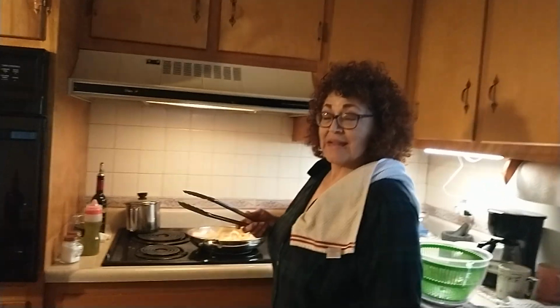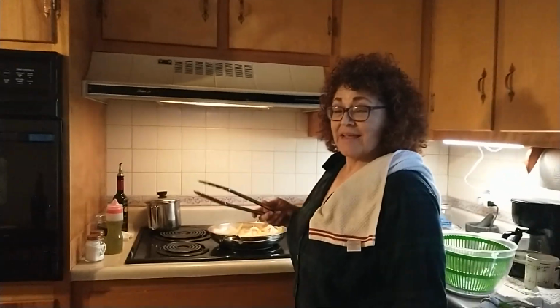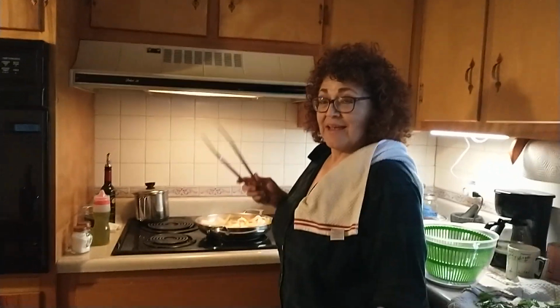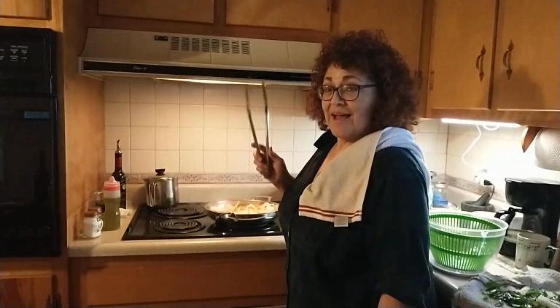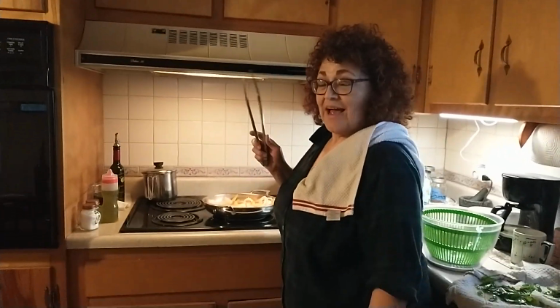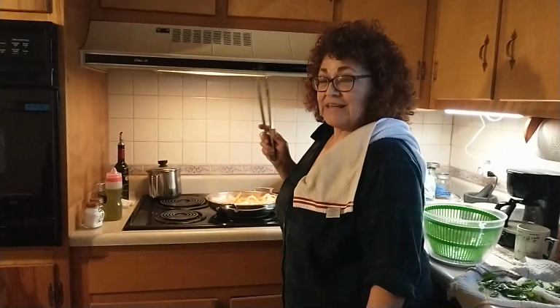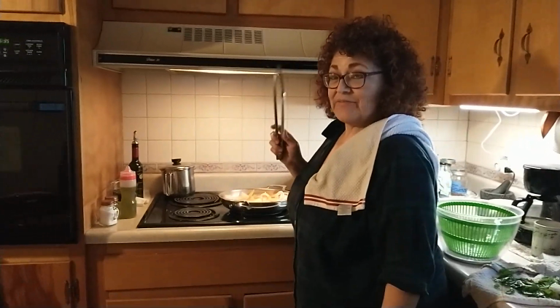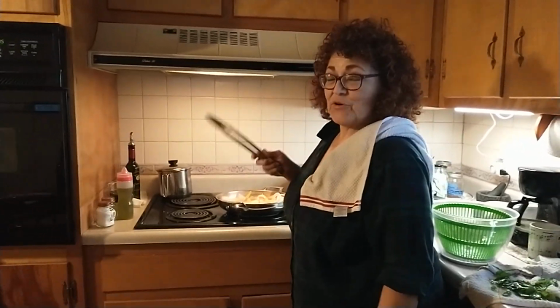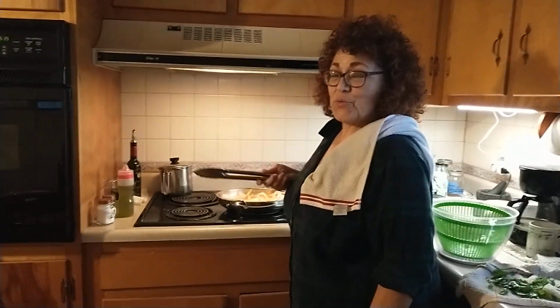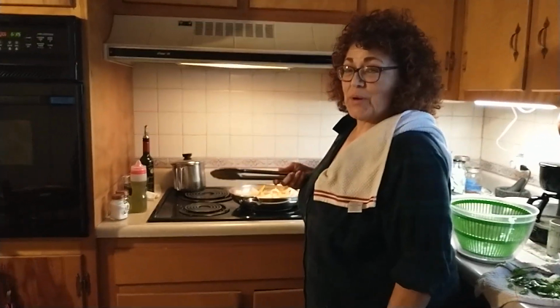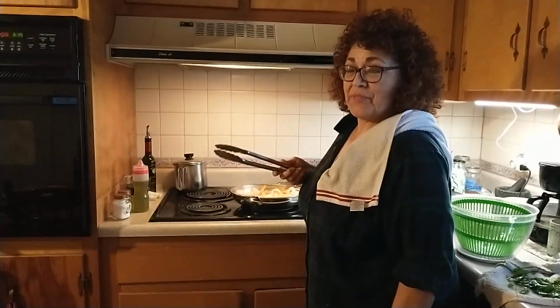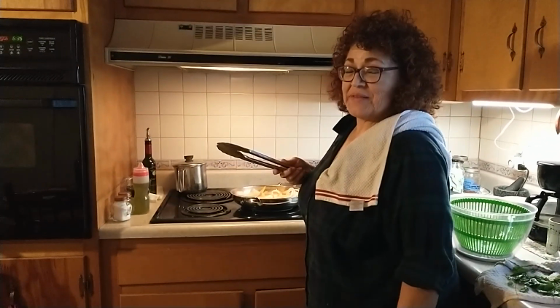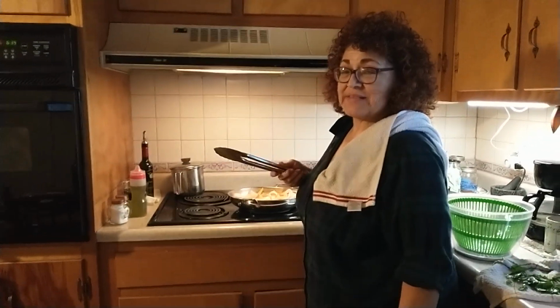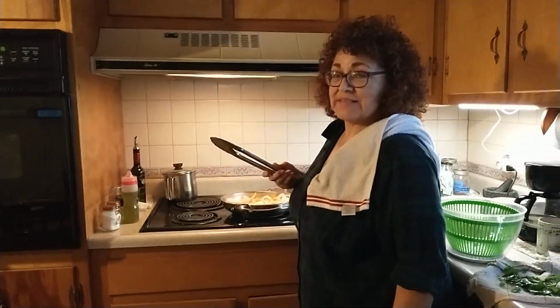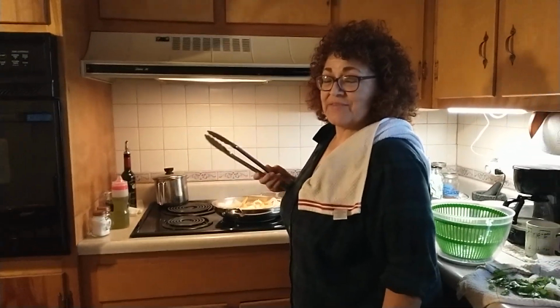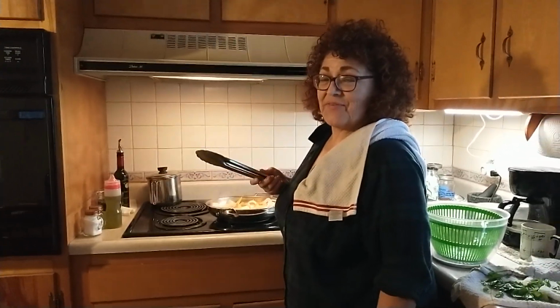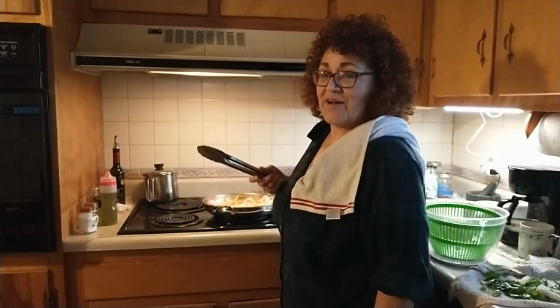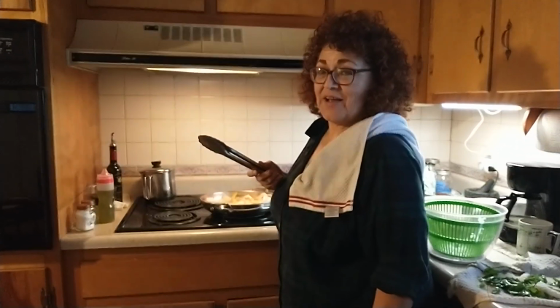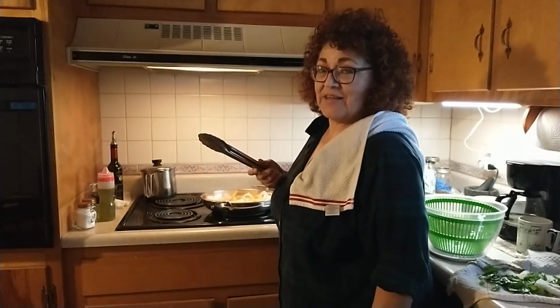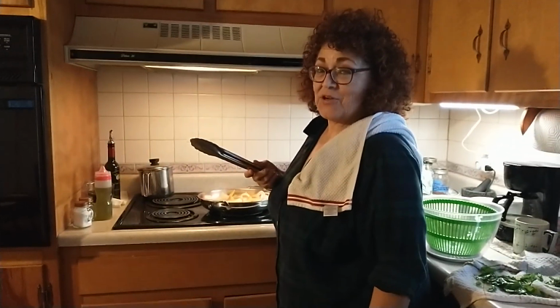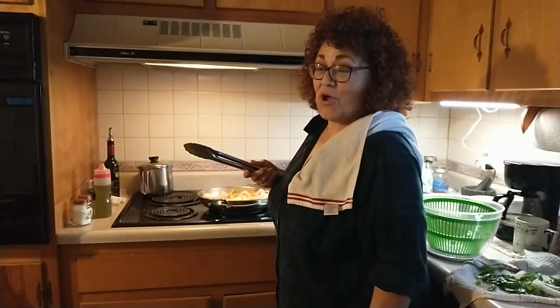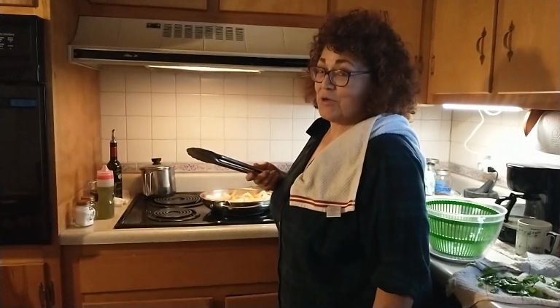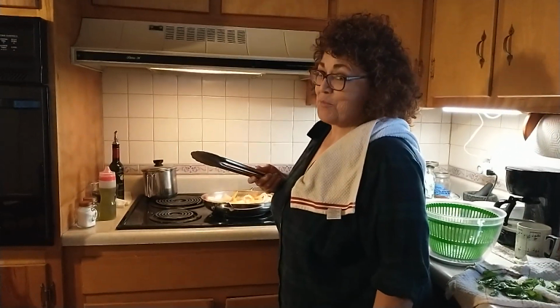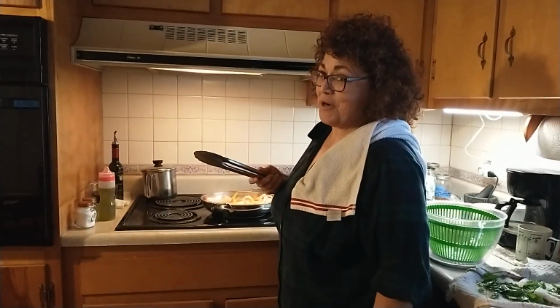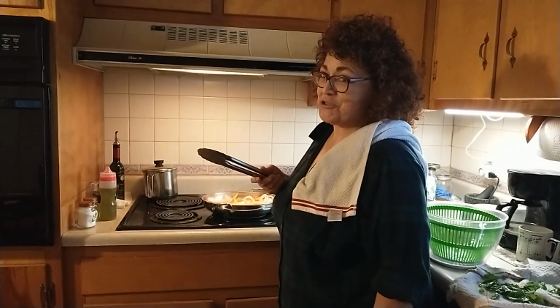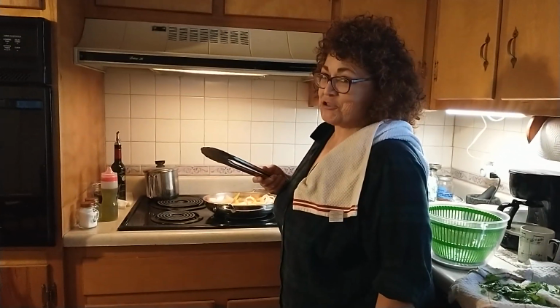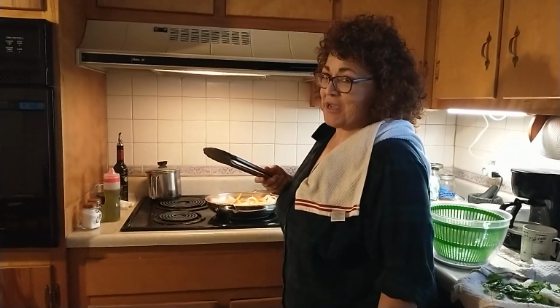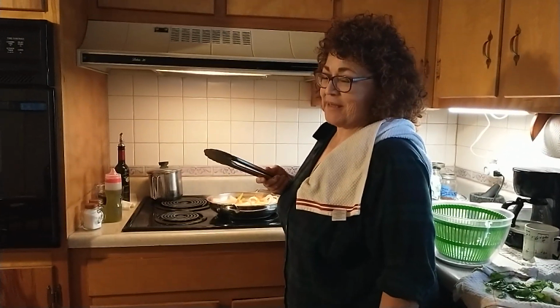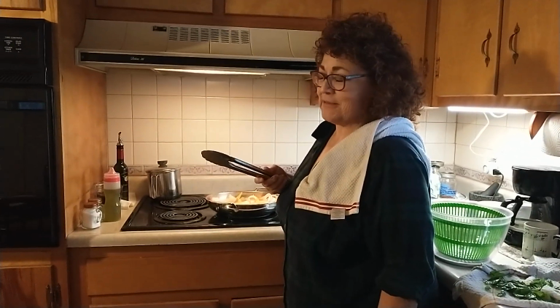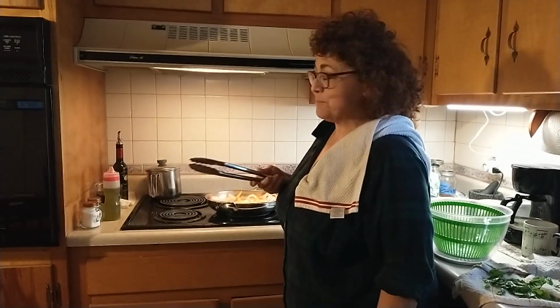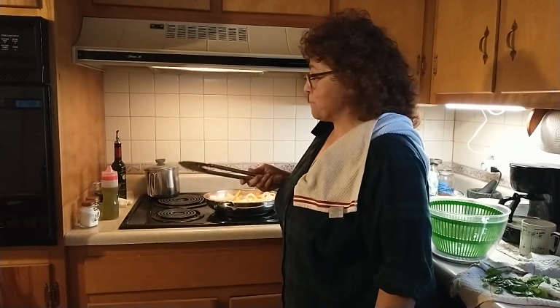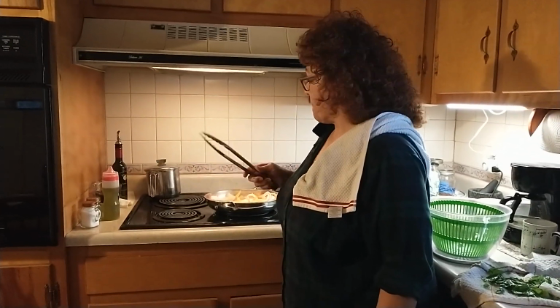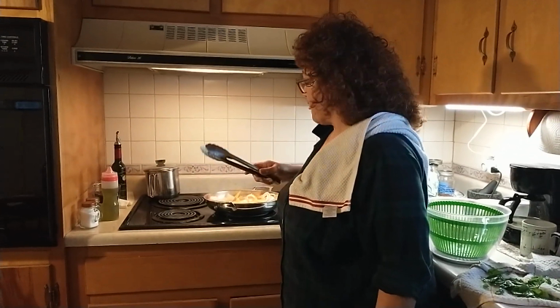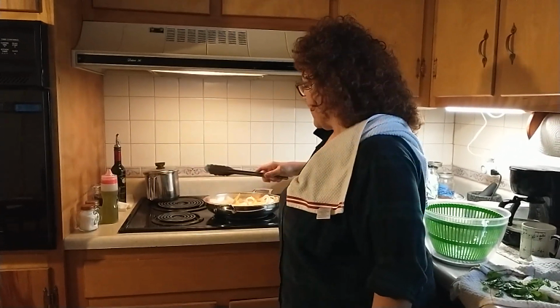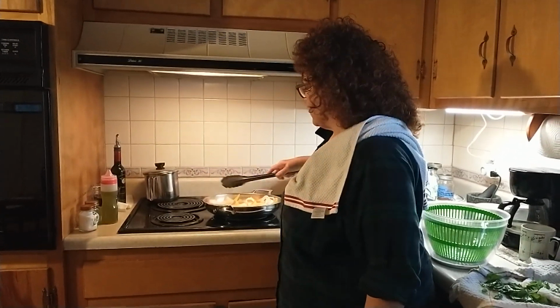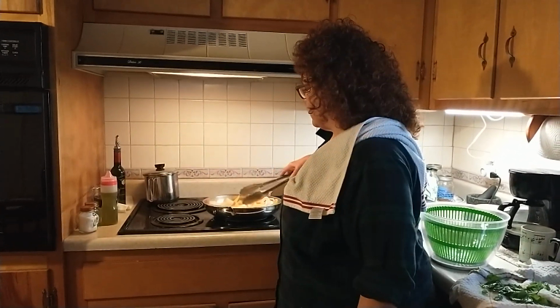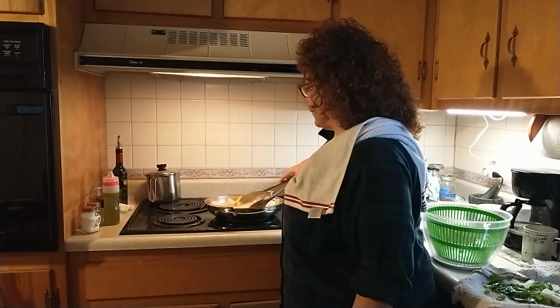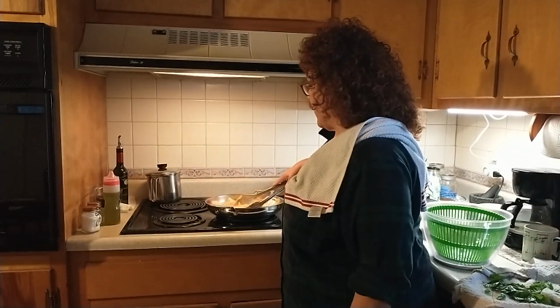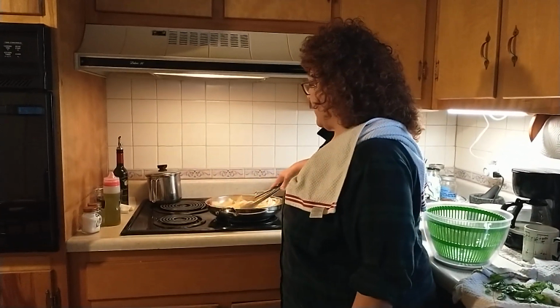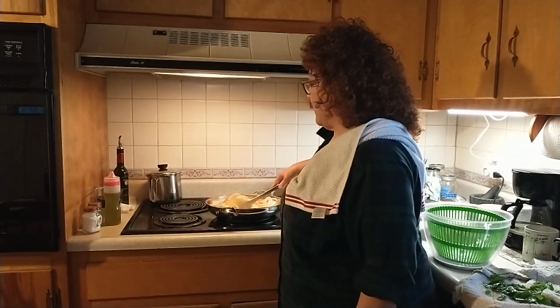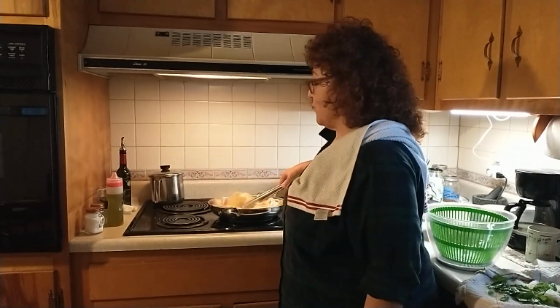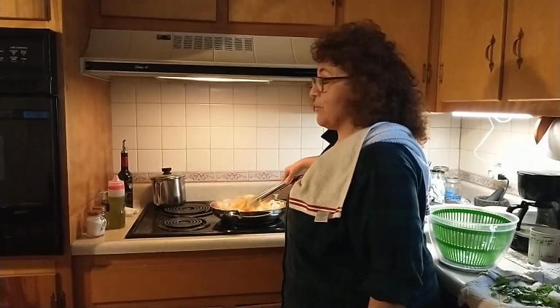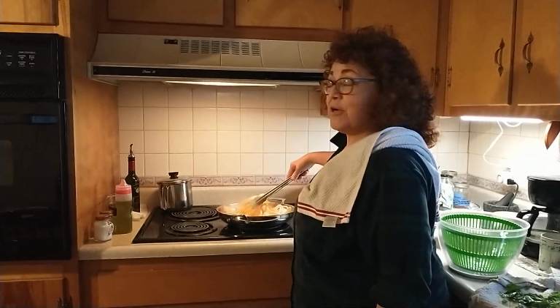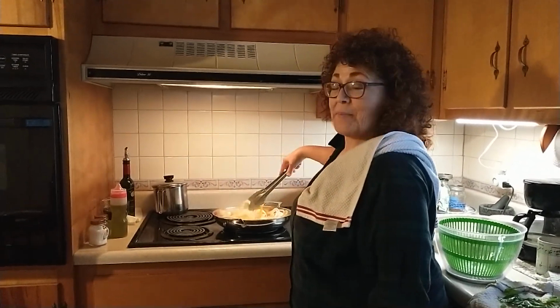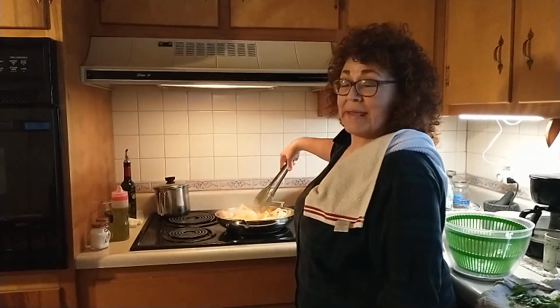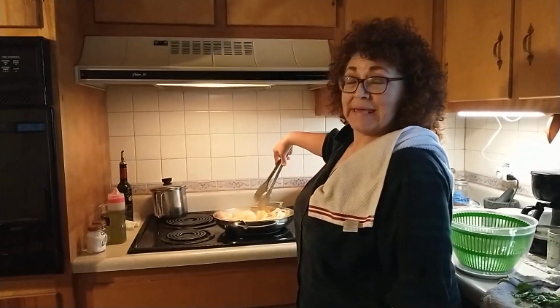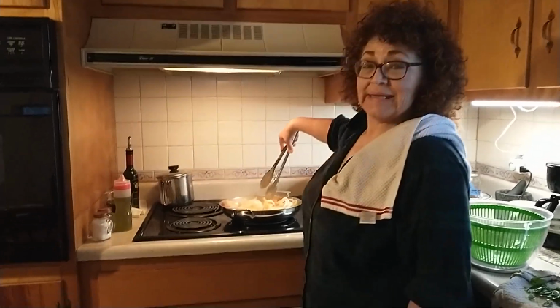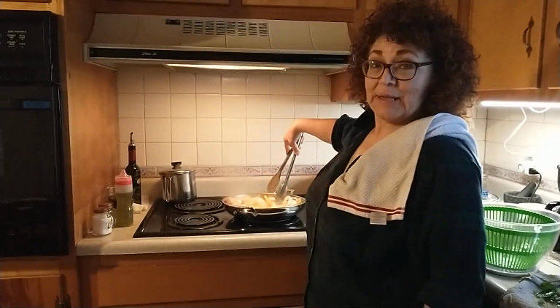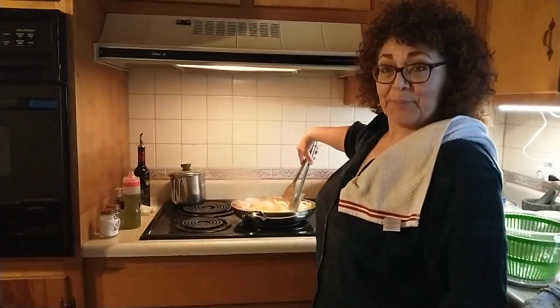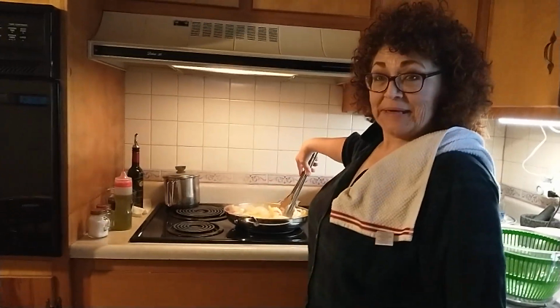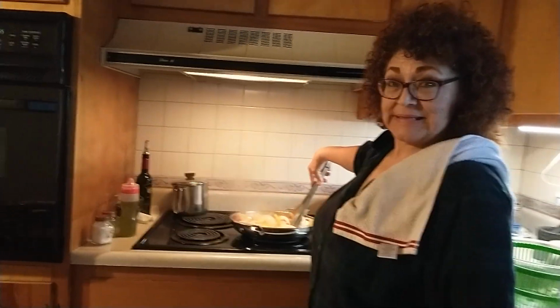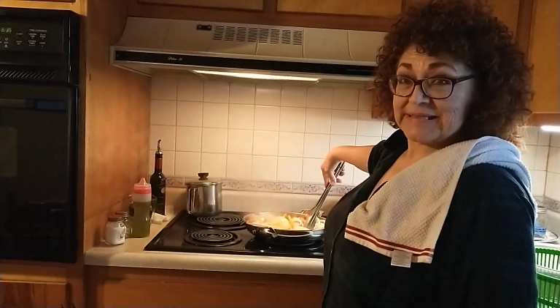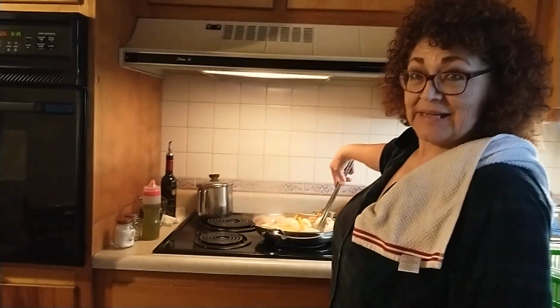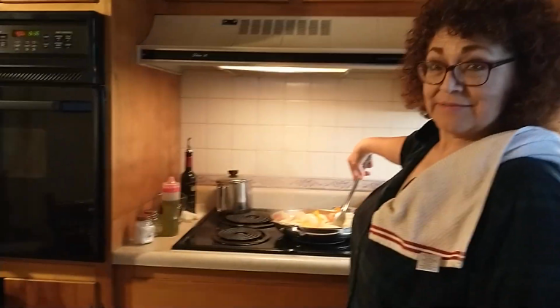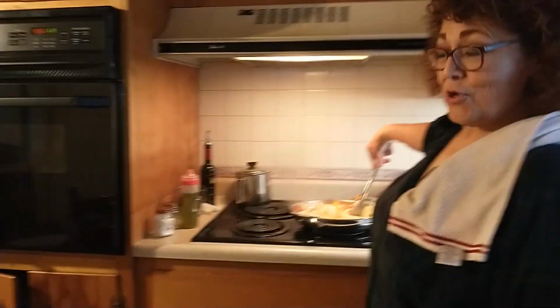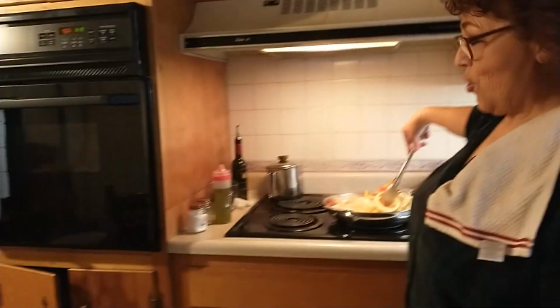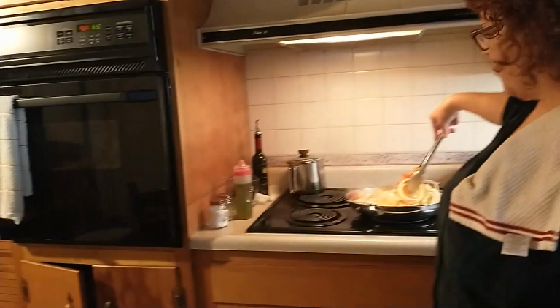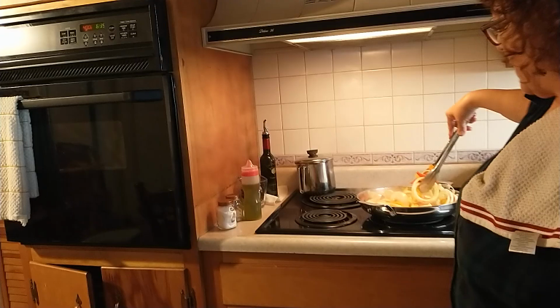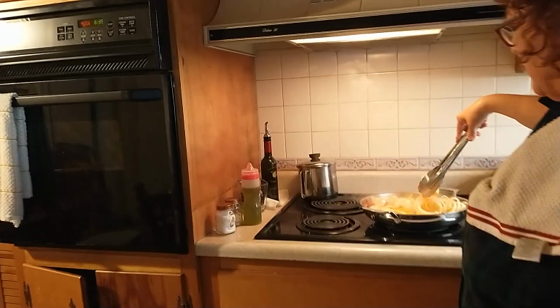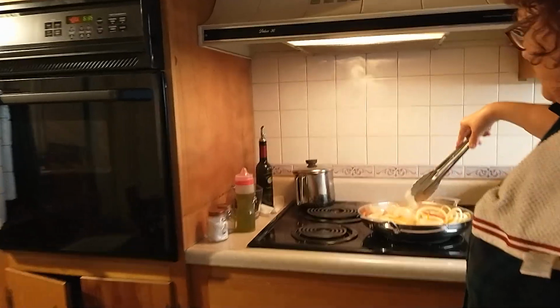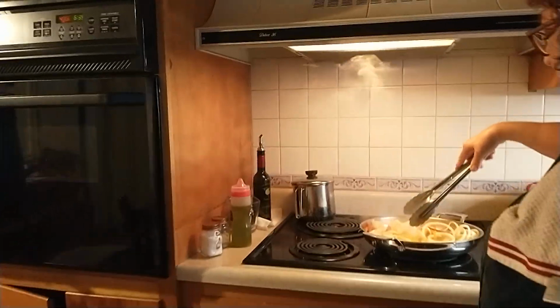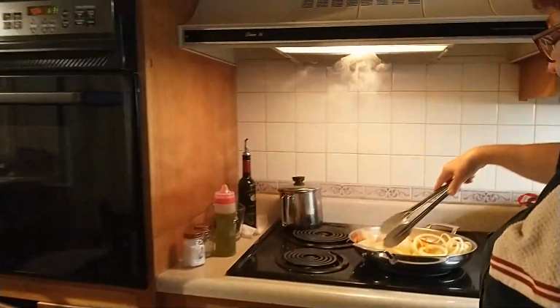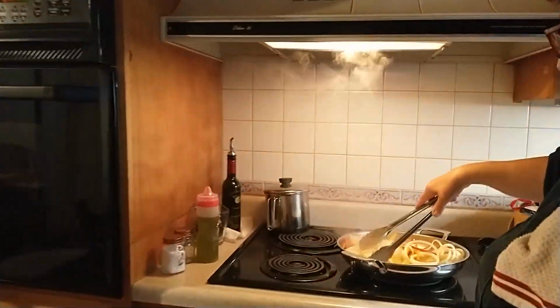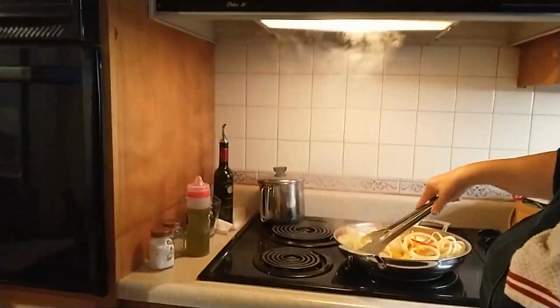Hi everyone, this is Yvonne on Mark's channel. Today we are making a pizza — homemade pizza.